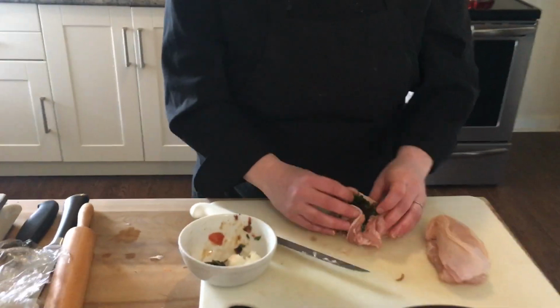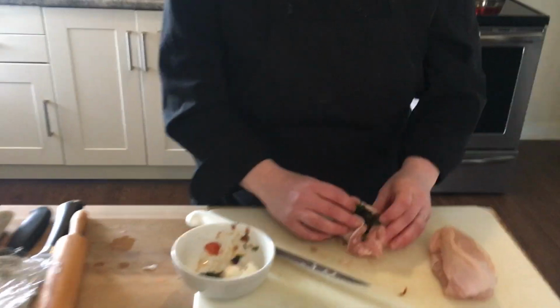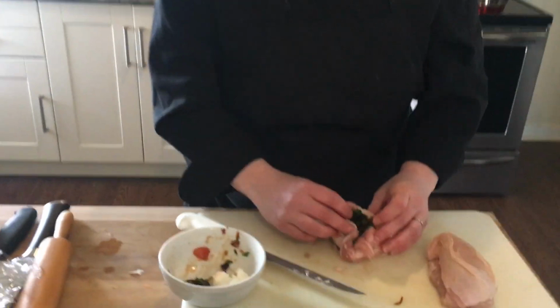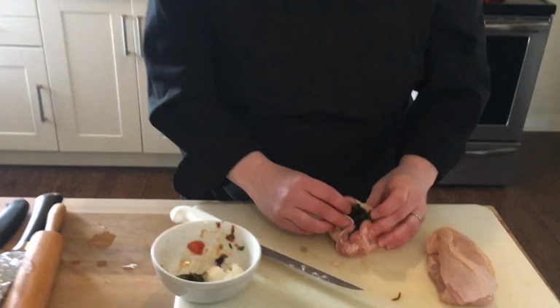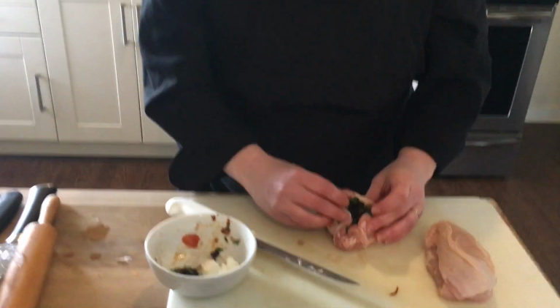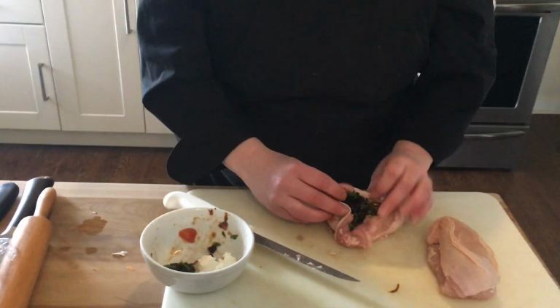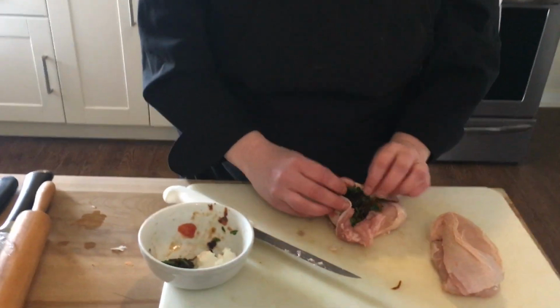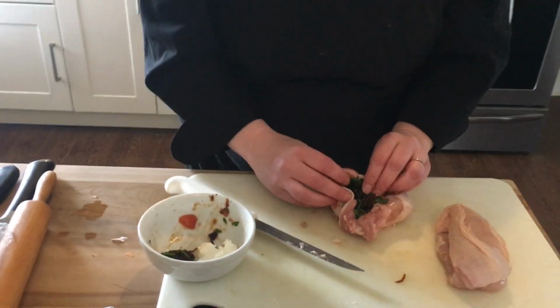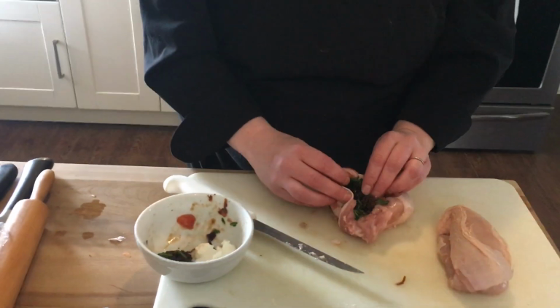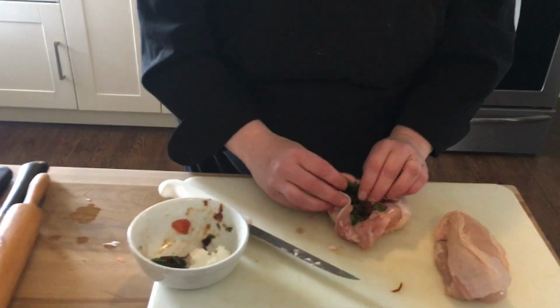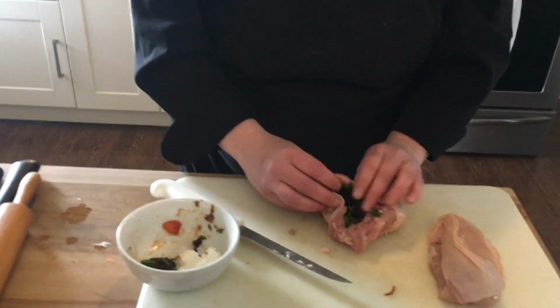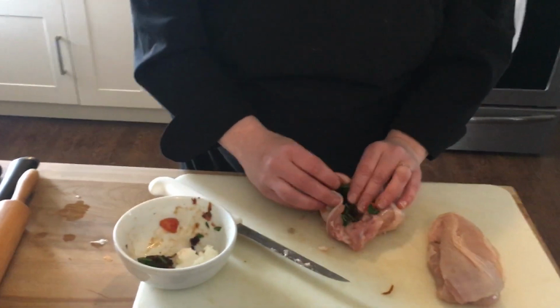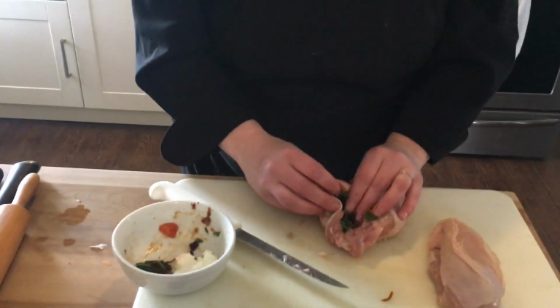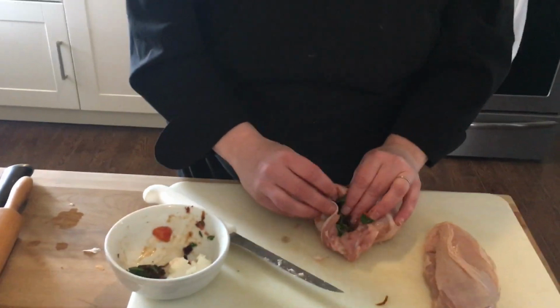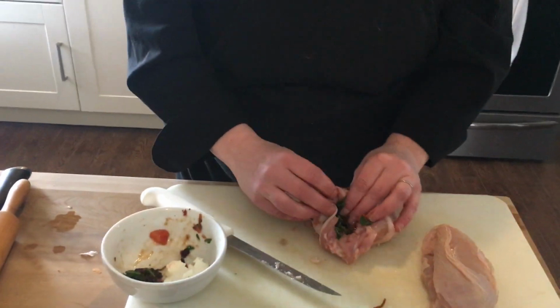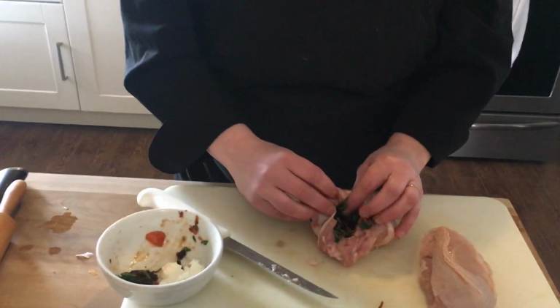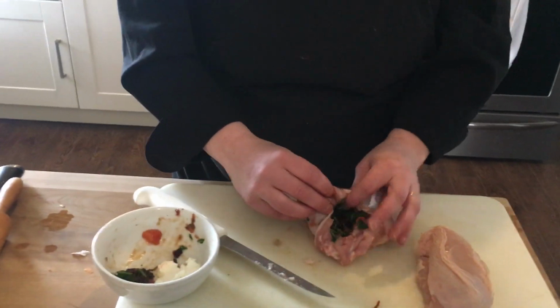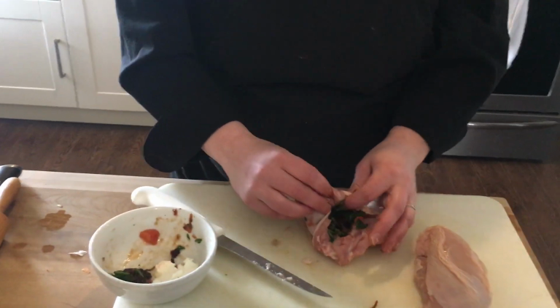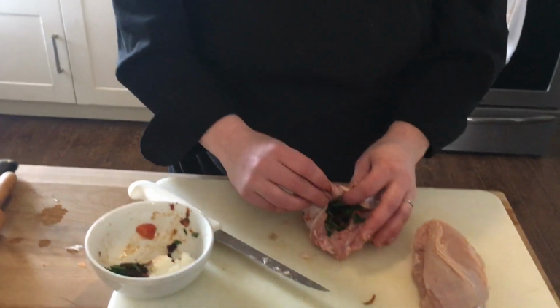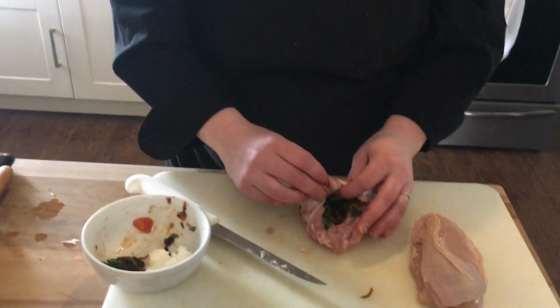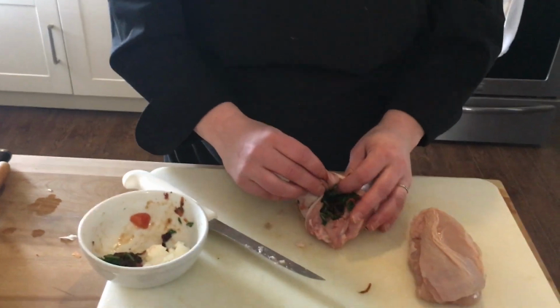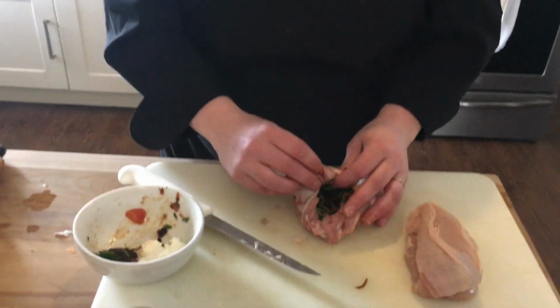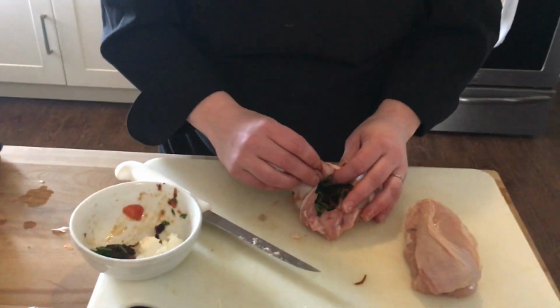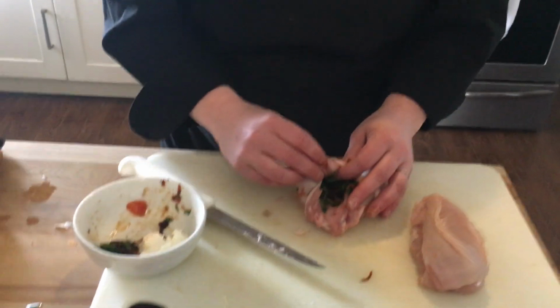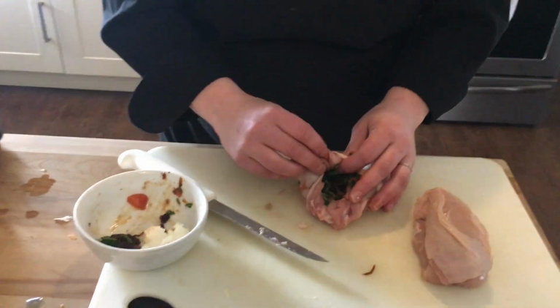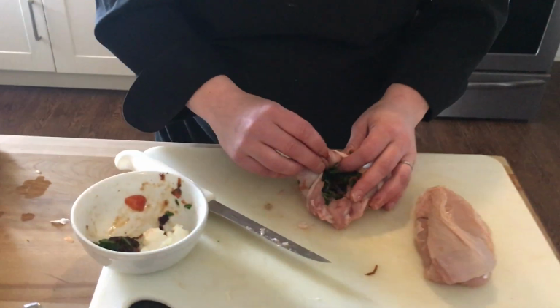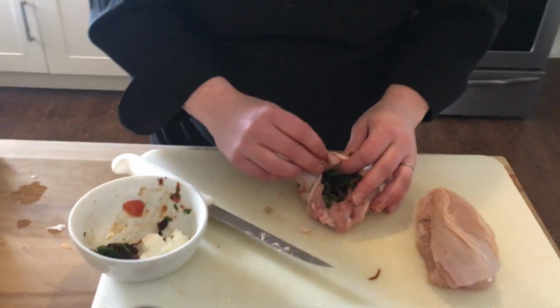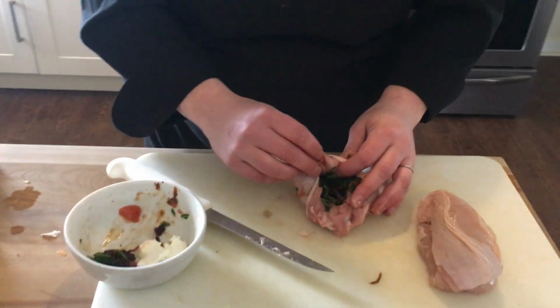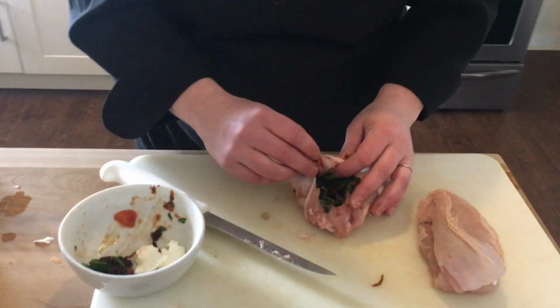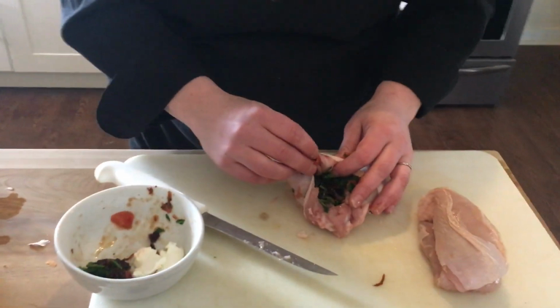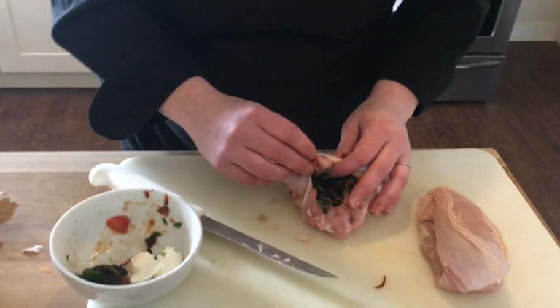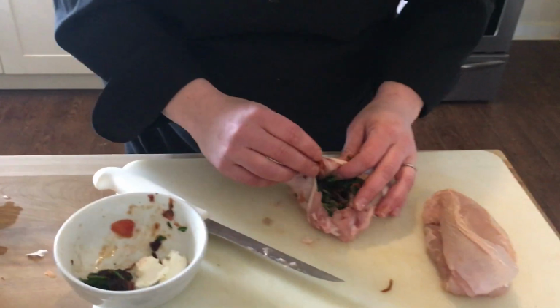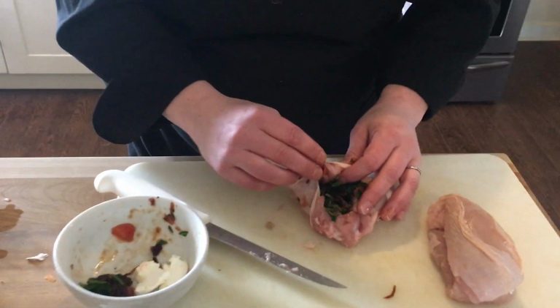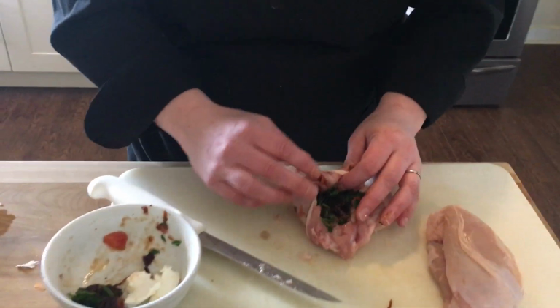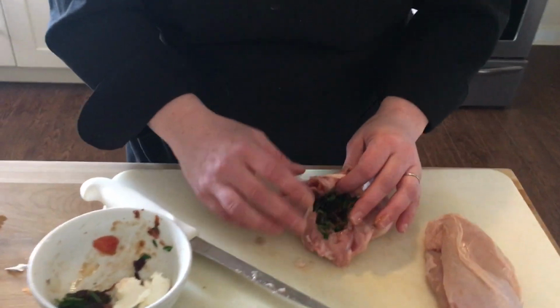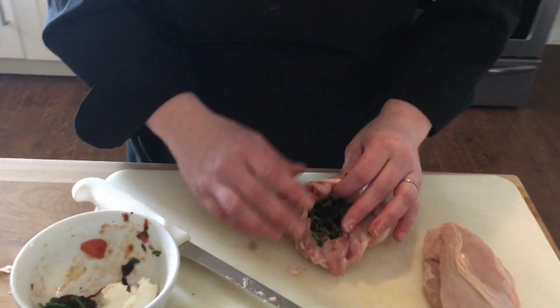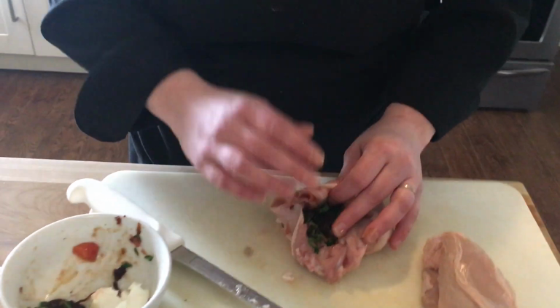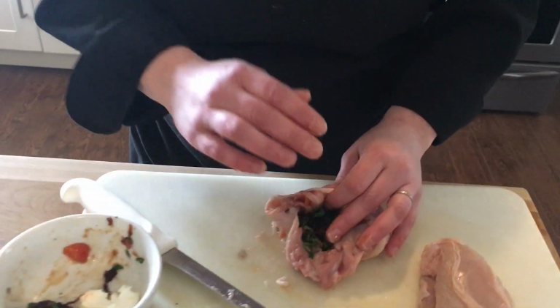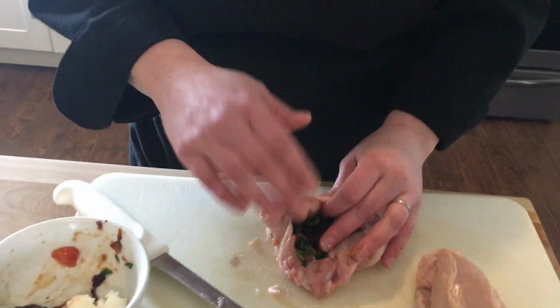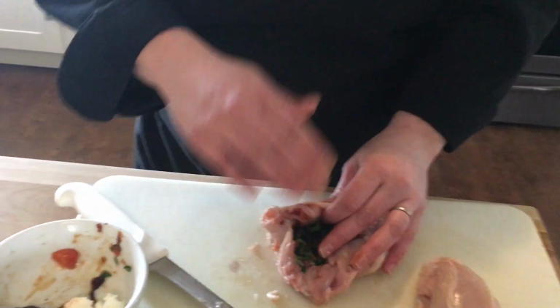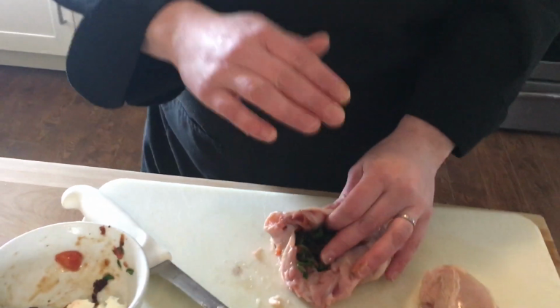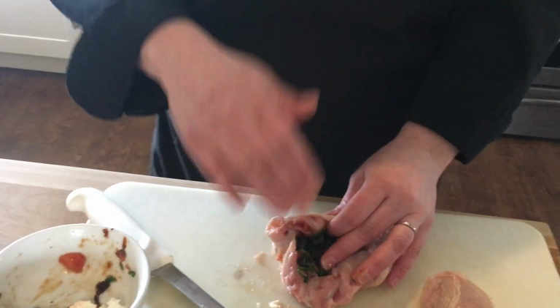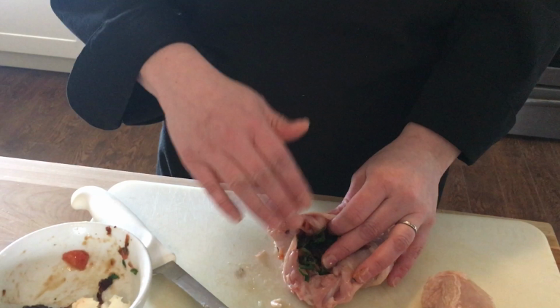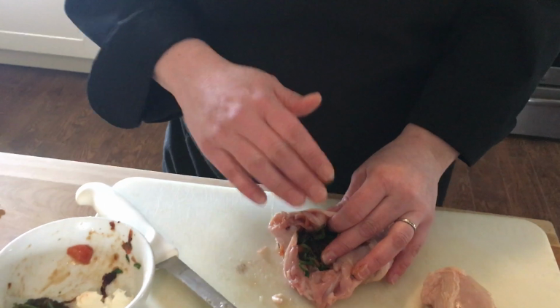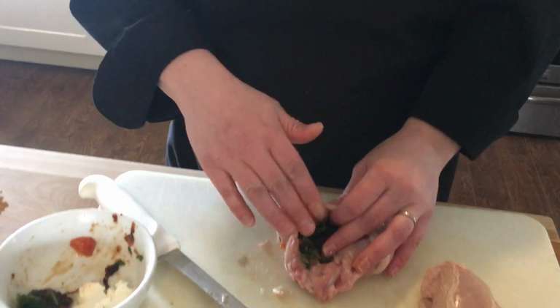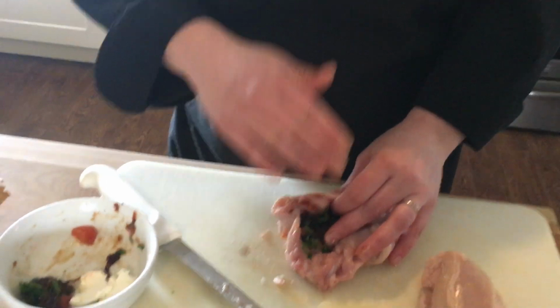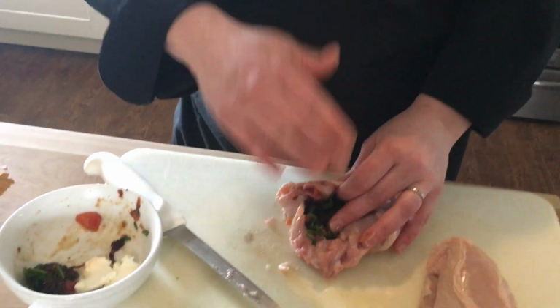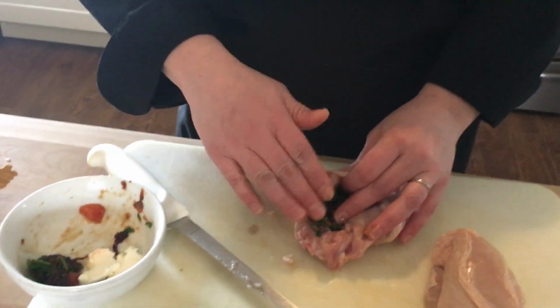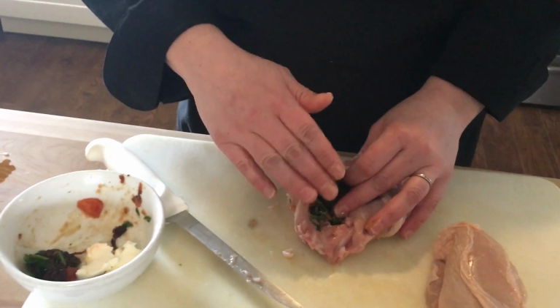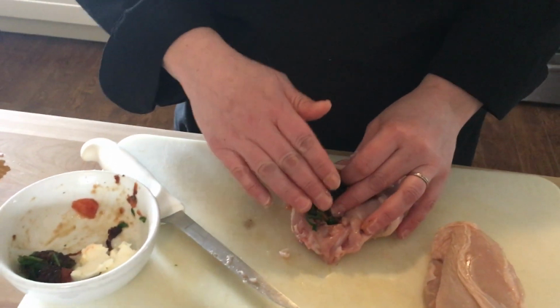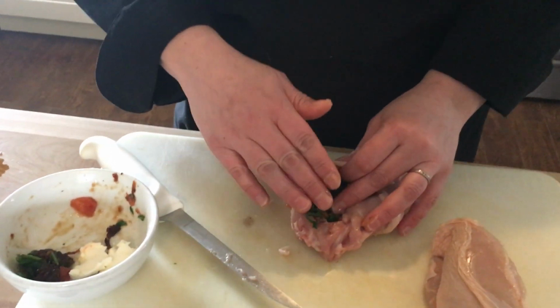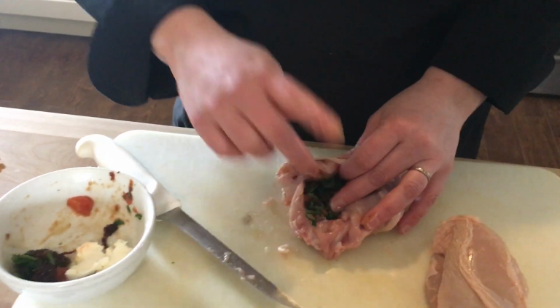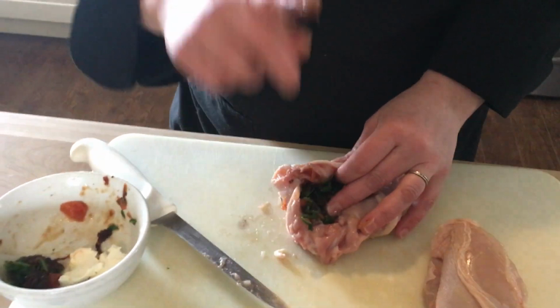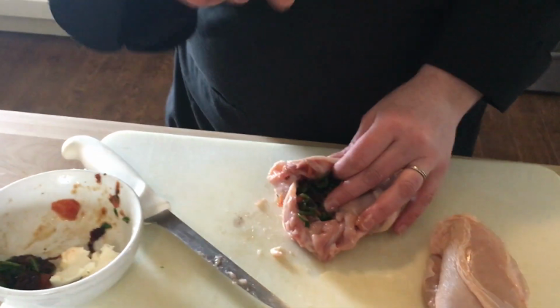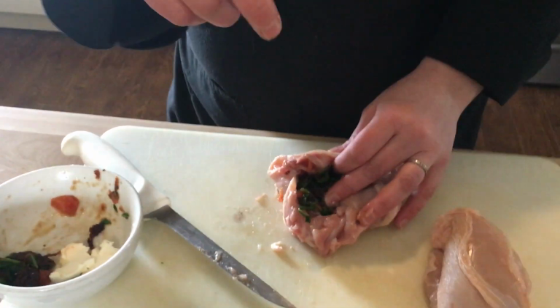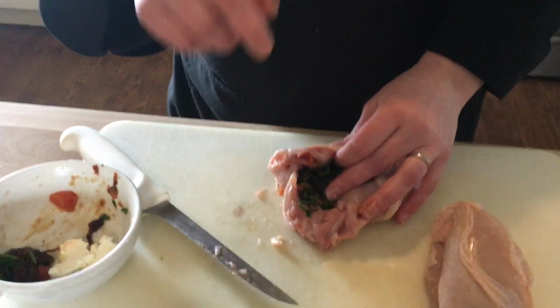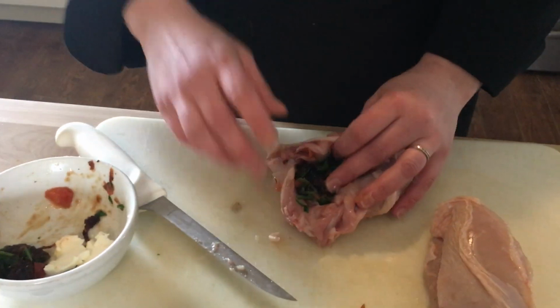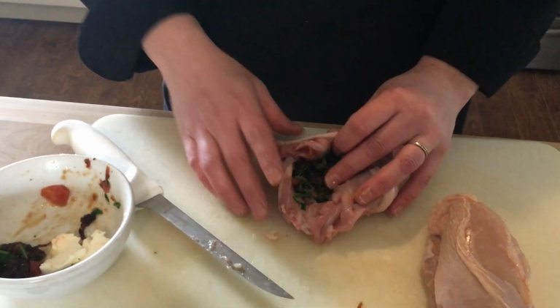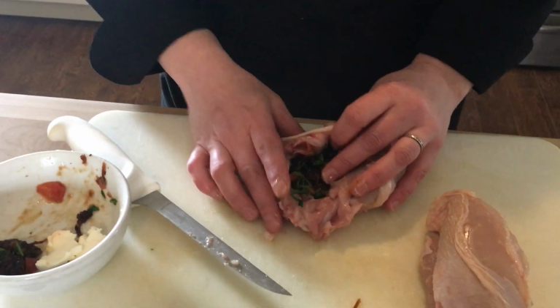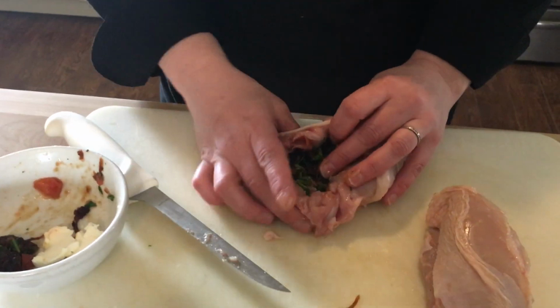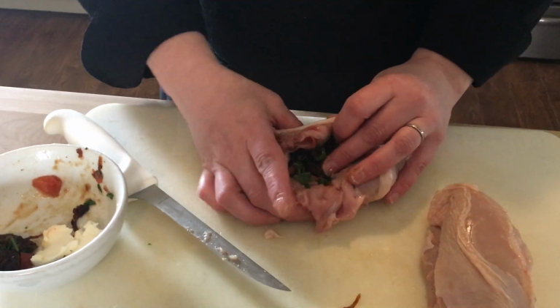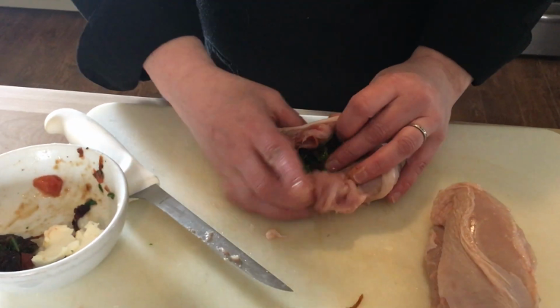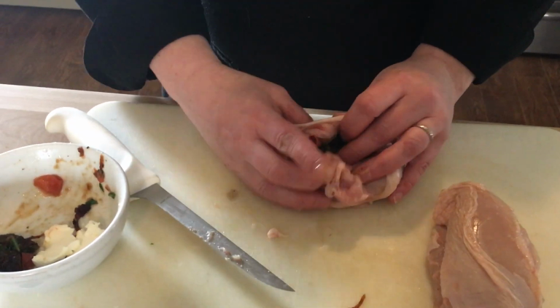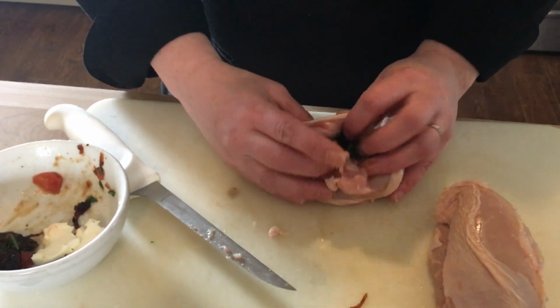So if it's contaminated, what do we do to prevent that? Well, we make sure that we're cooking this to 165°F, which we'll talk about later.